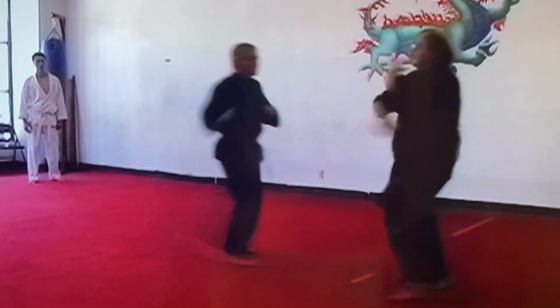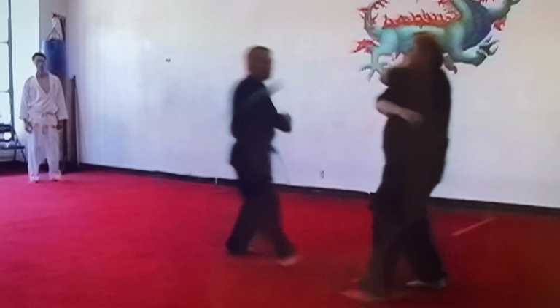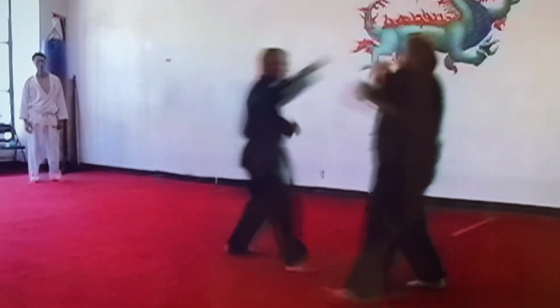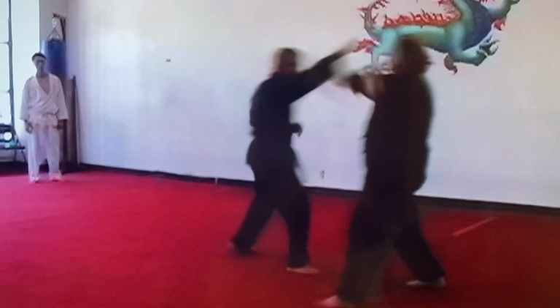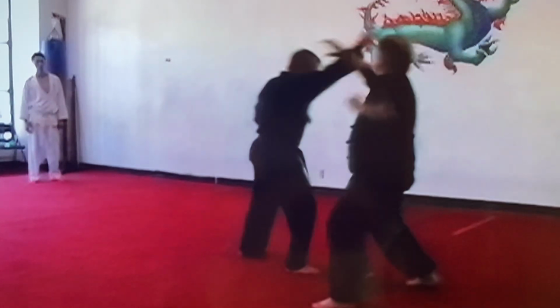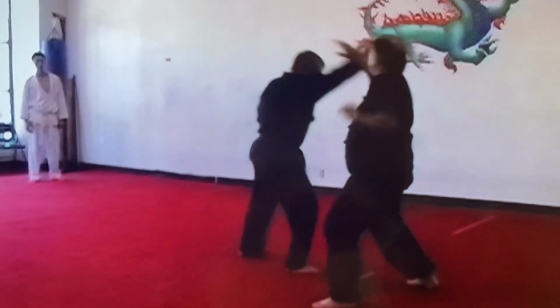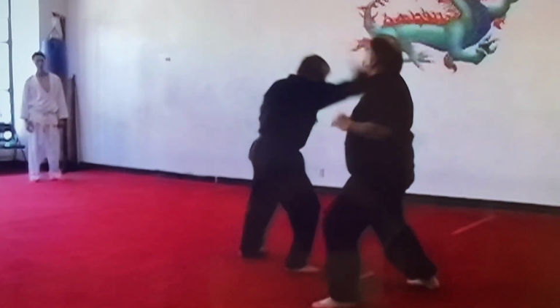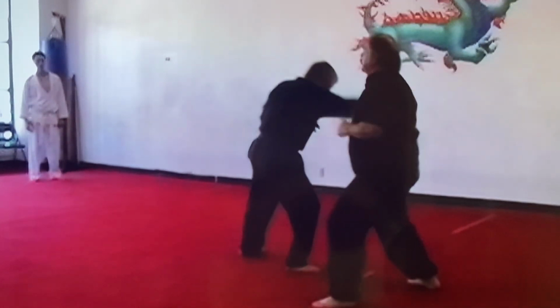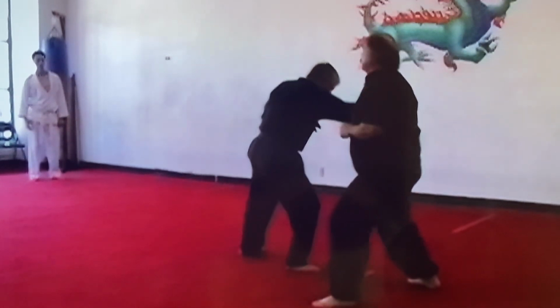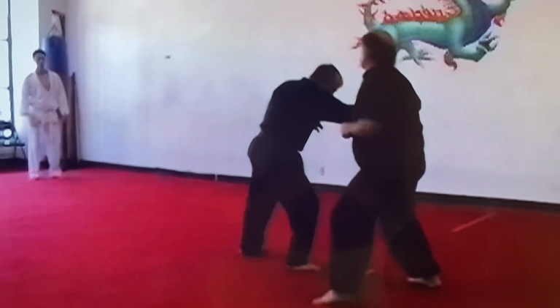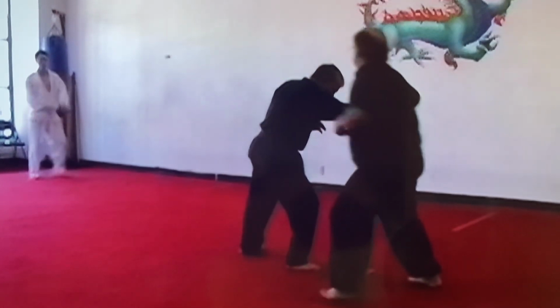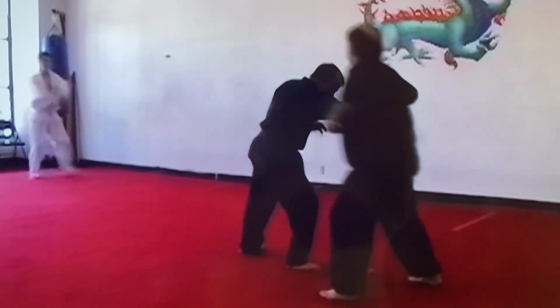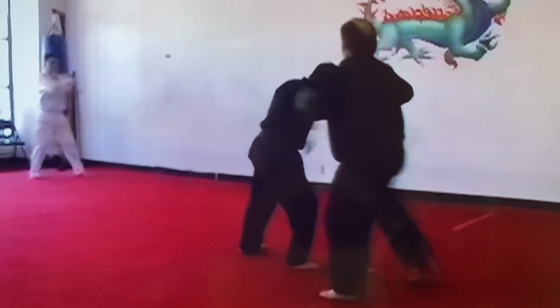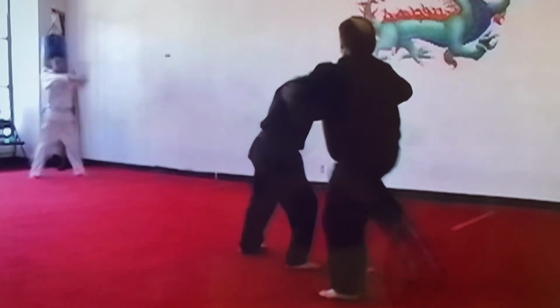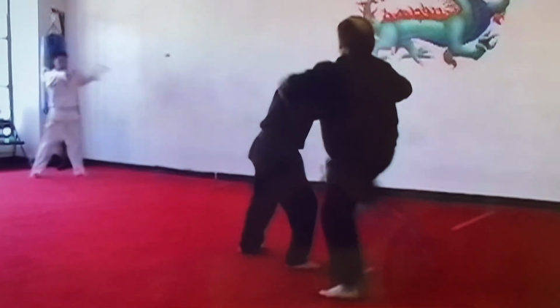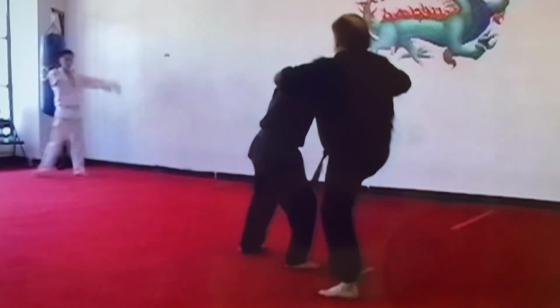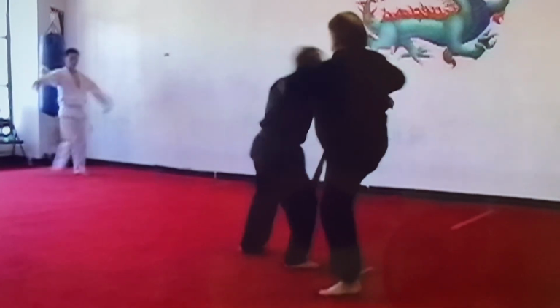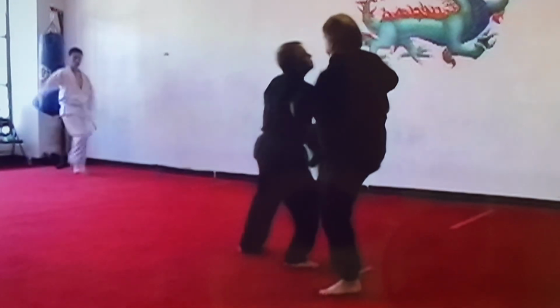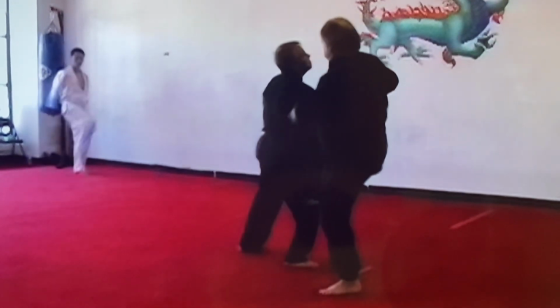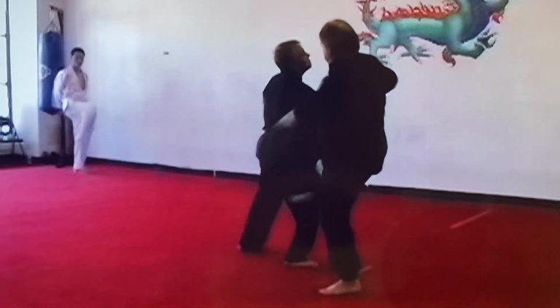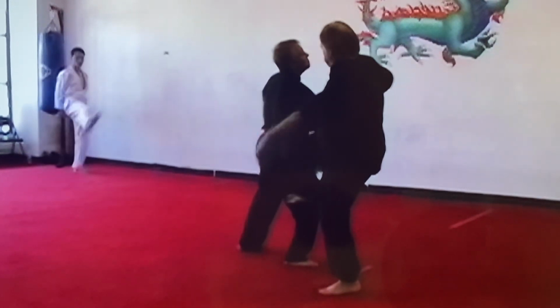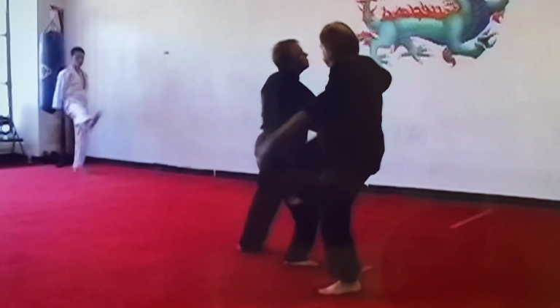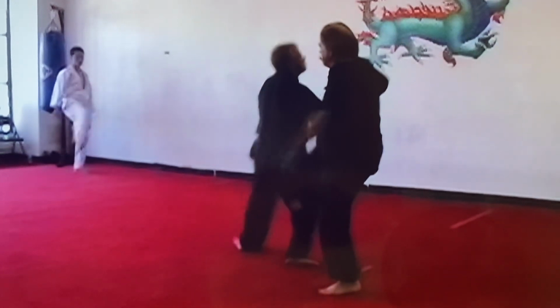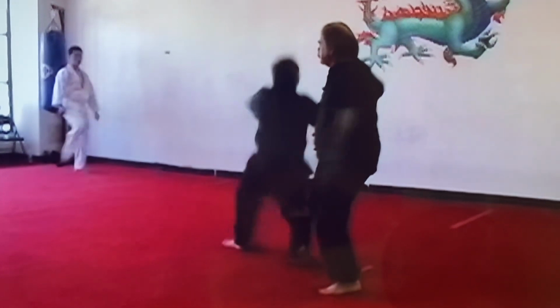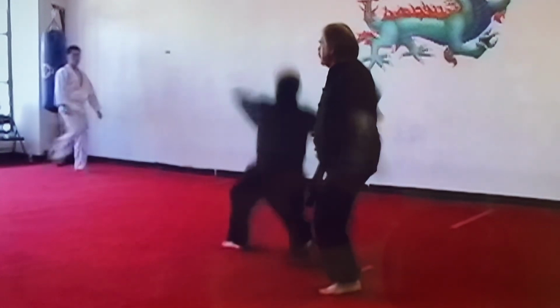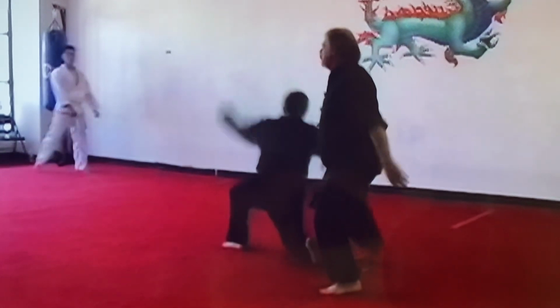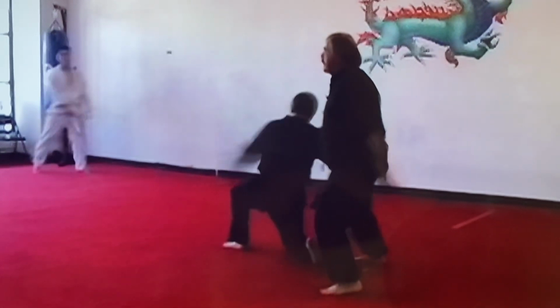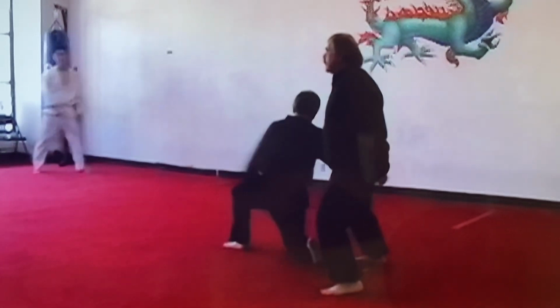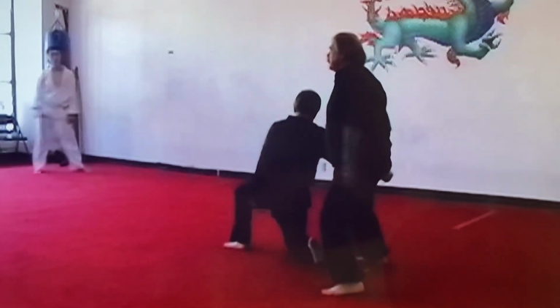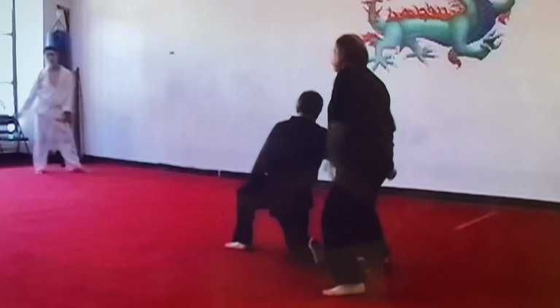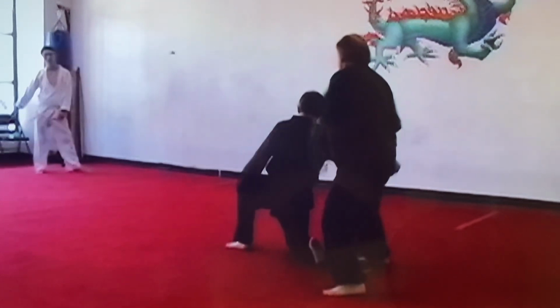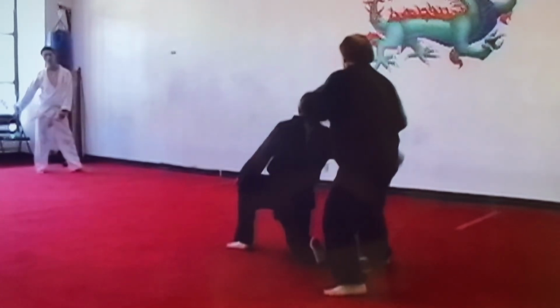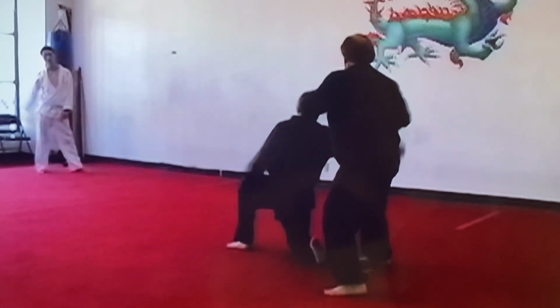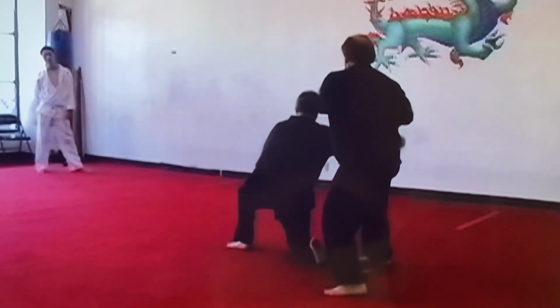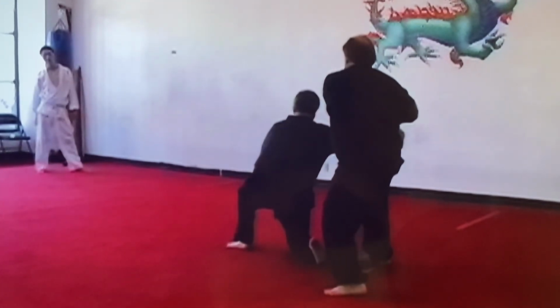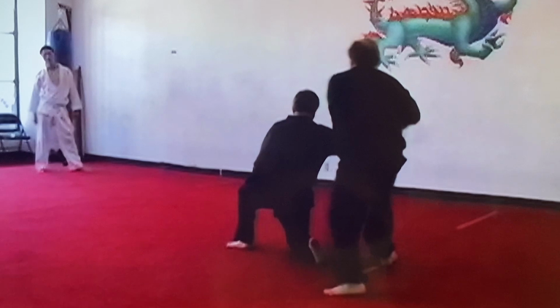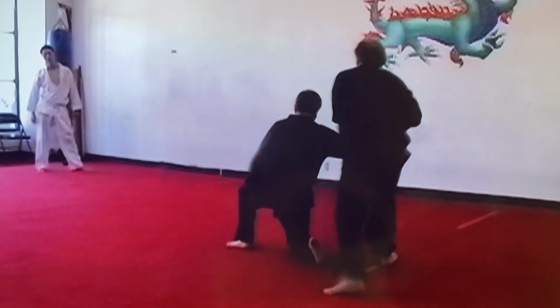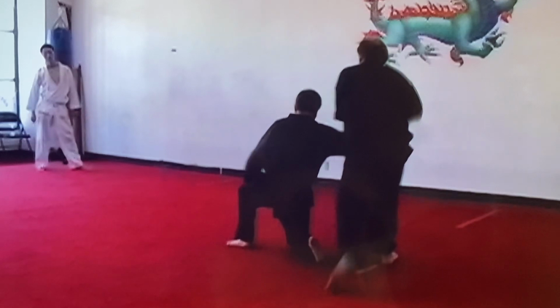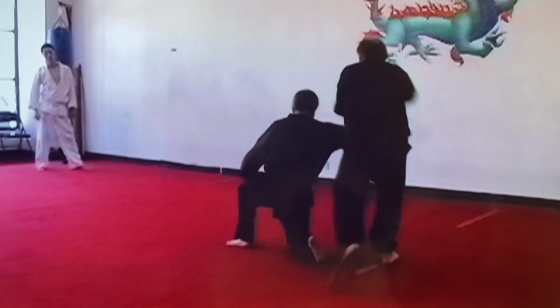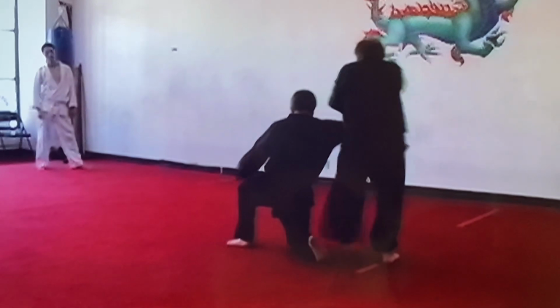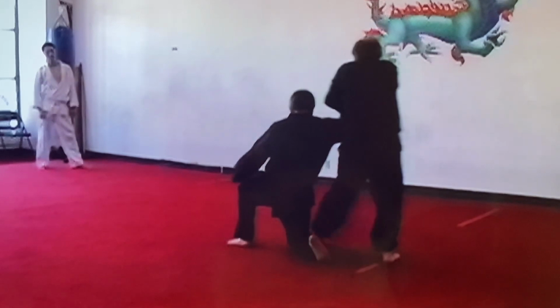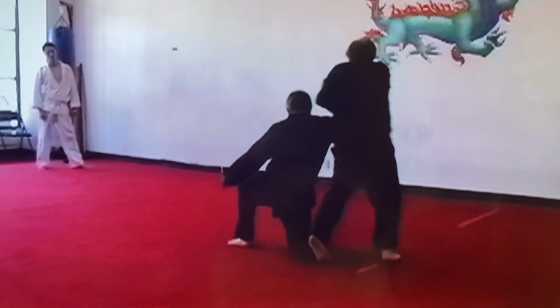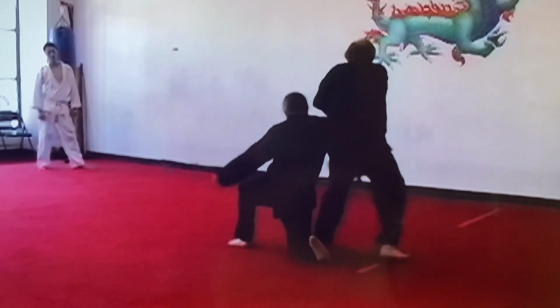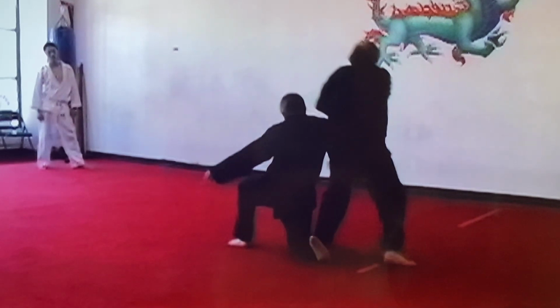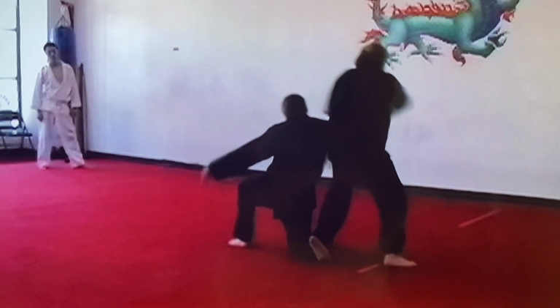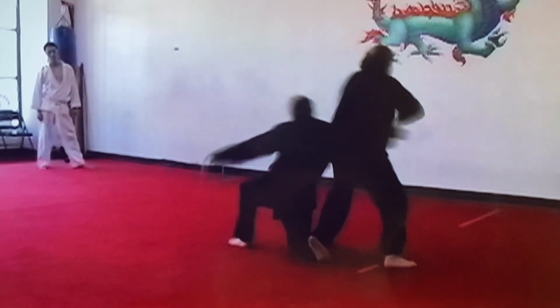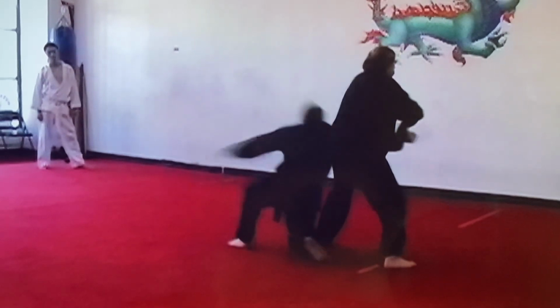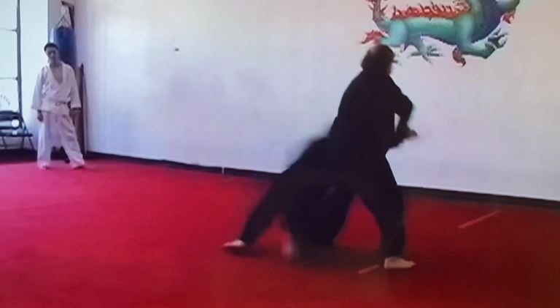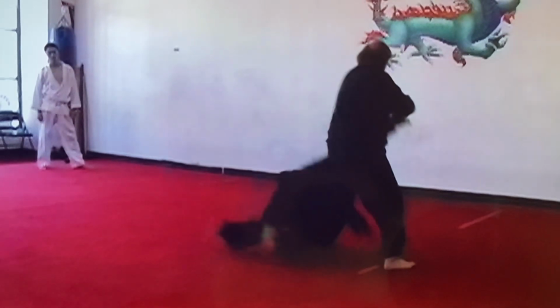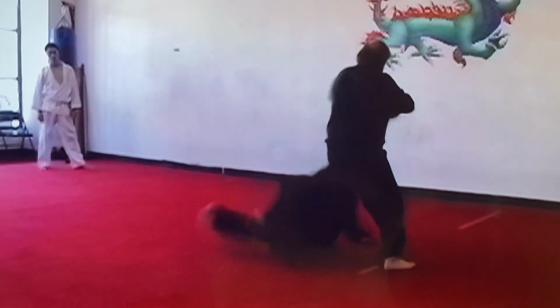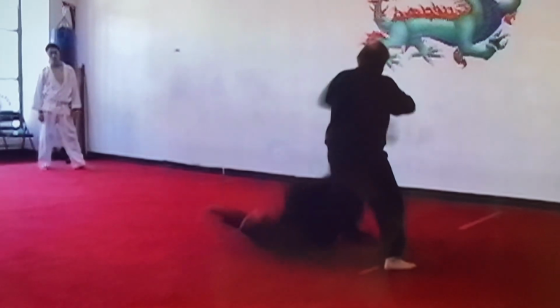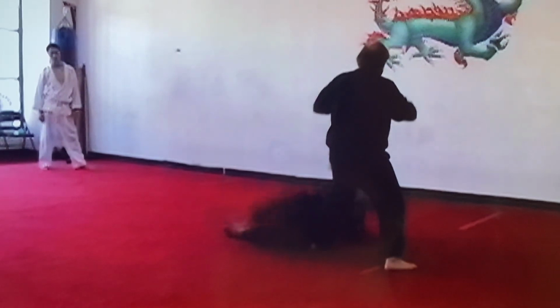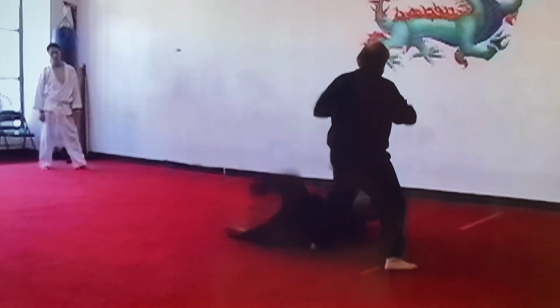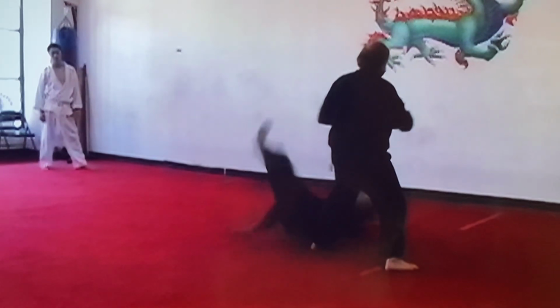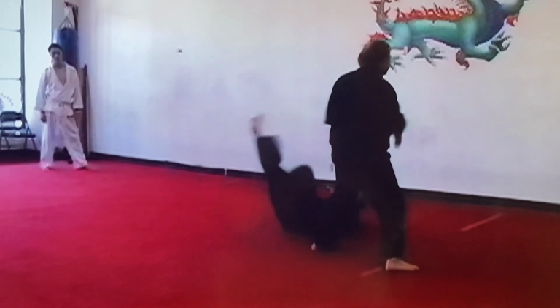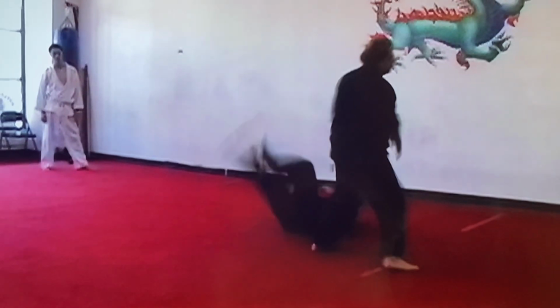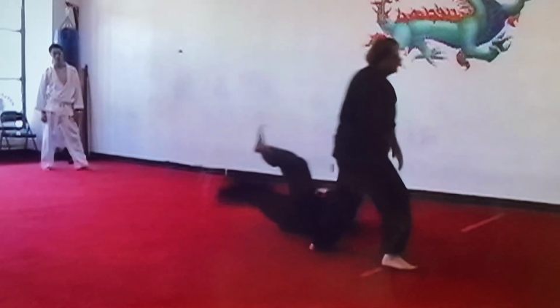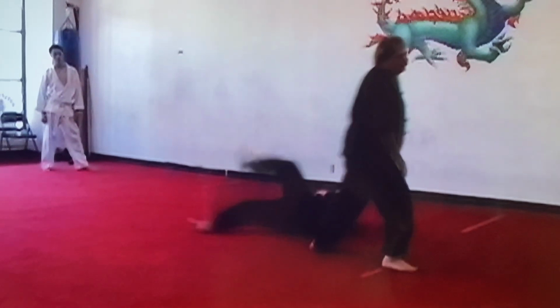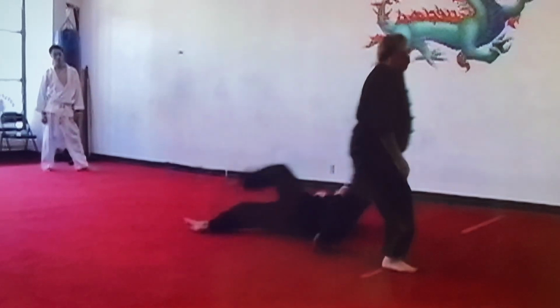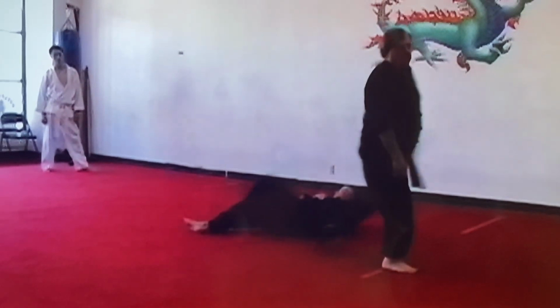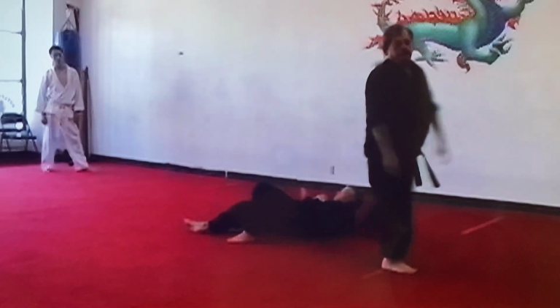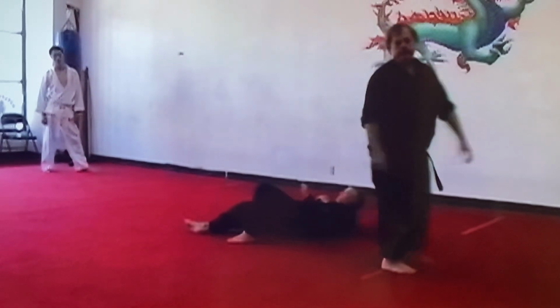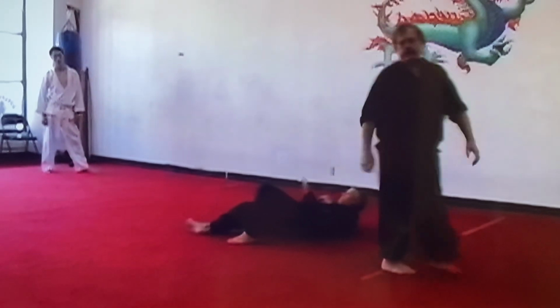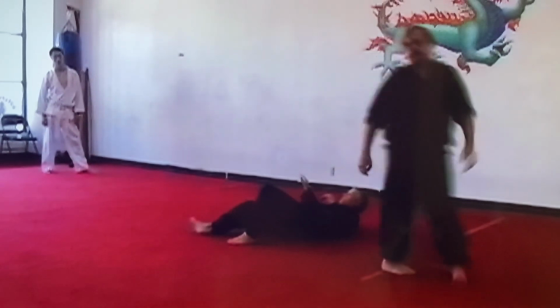Sidestep, block it, grab, kick it, stomp down, step up, break the arm — over your hip. Now check this out.